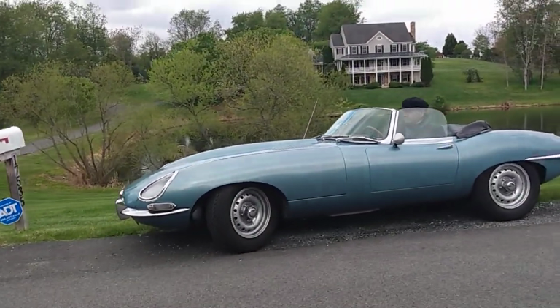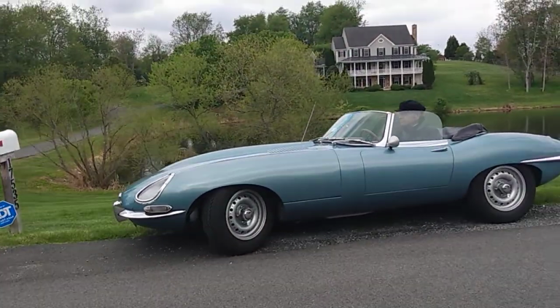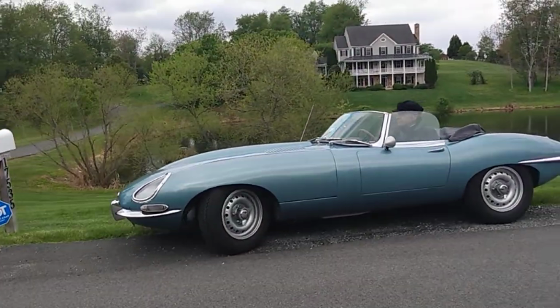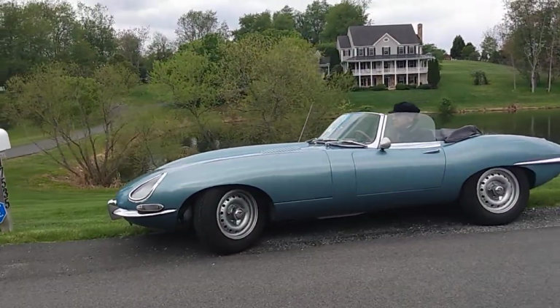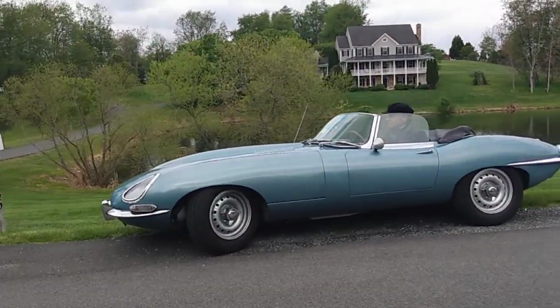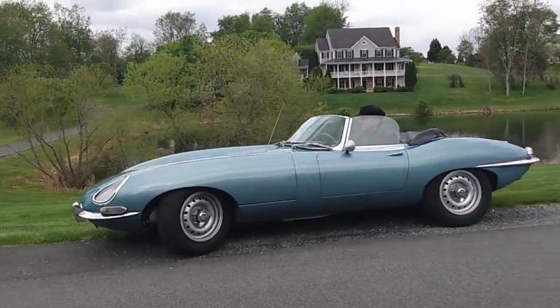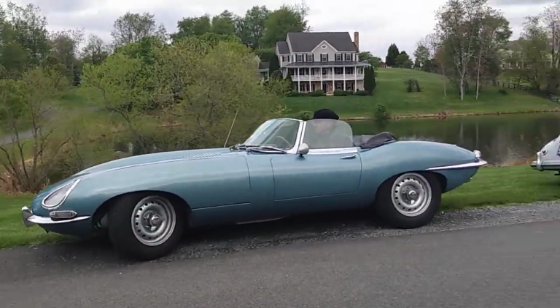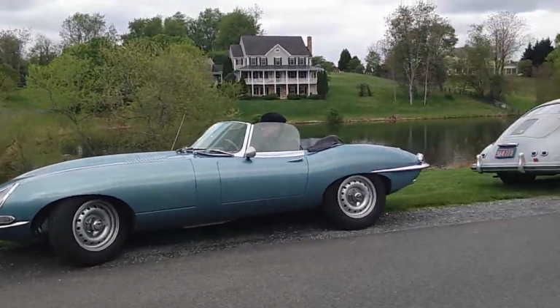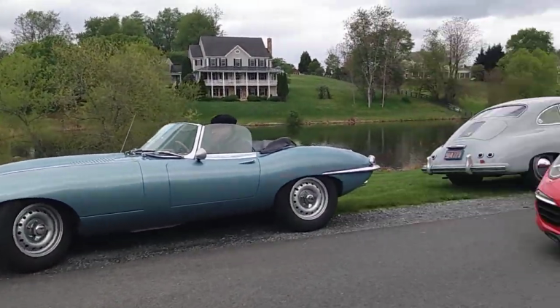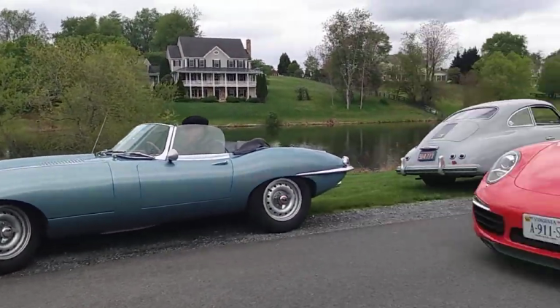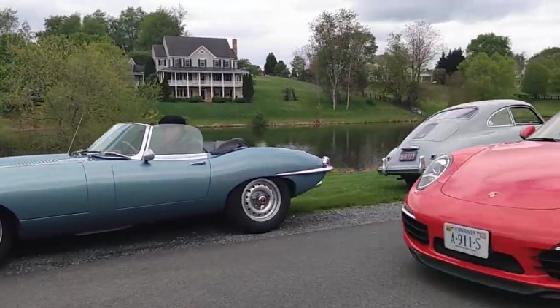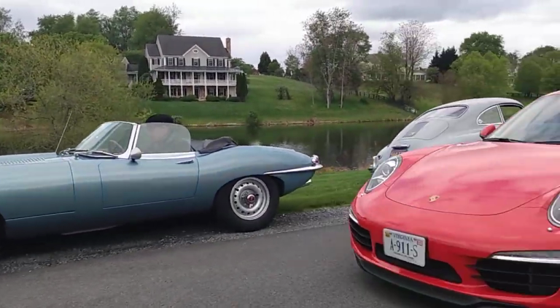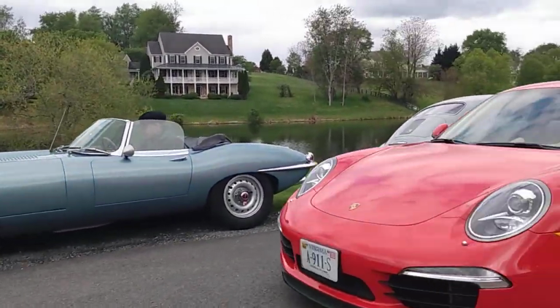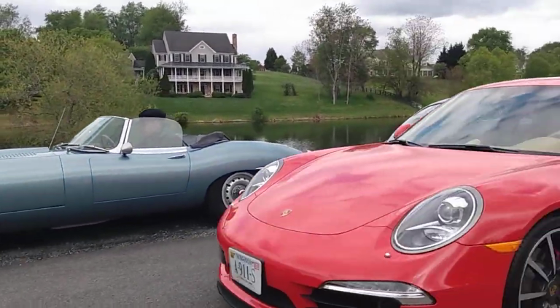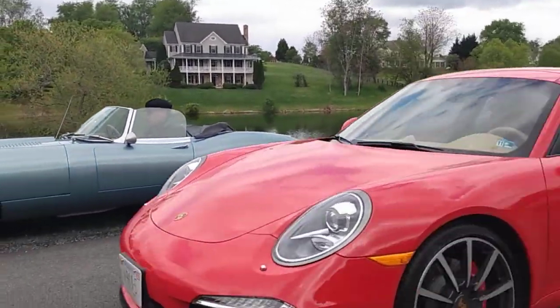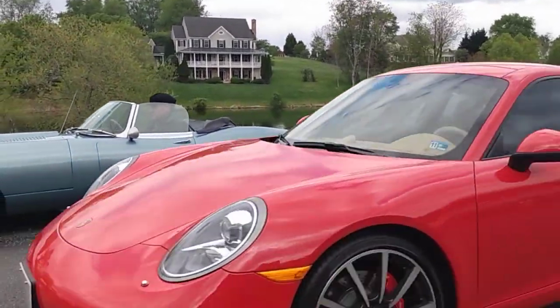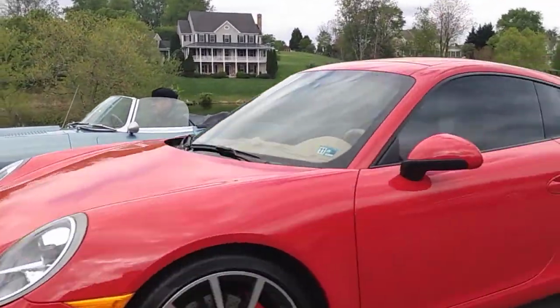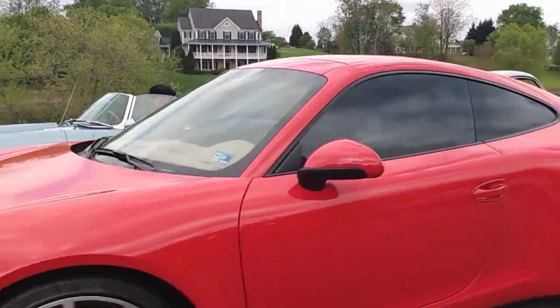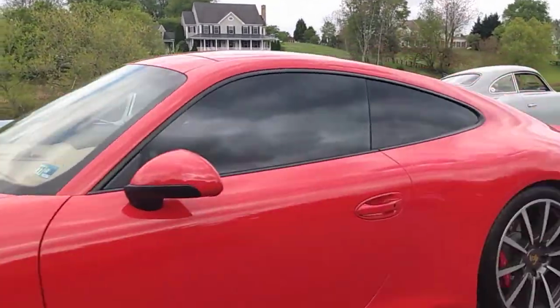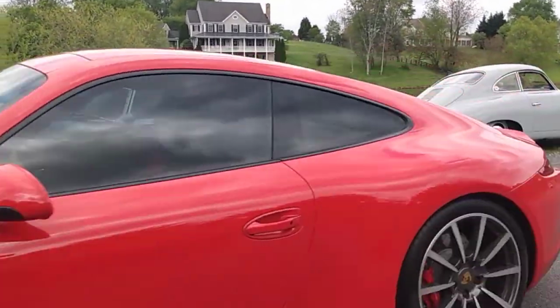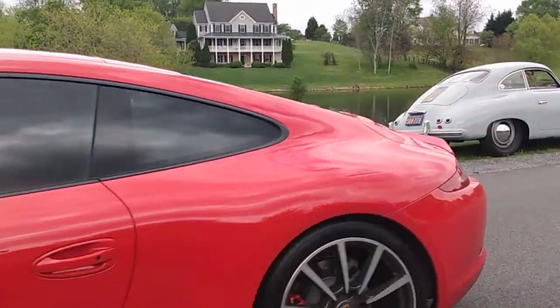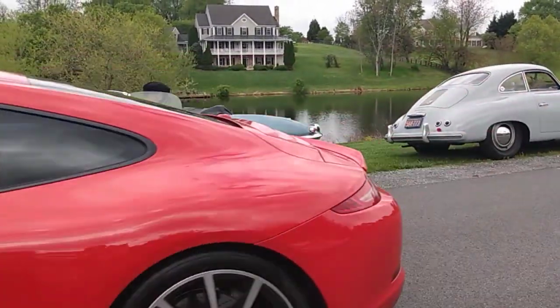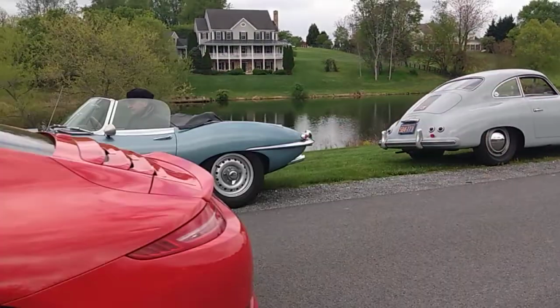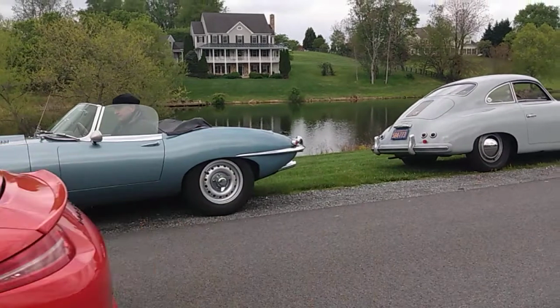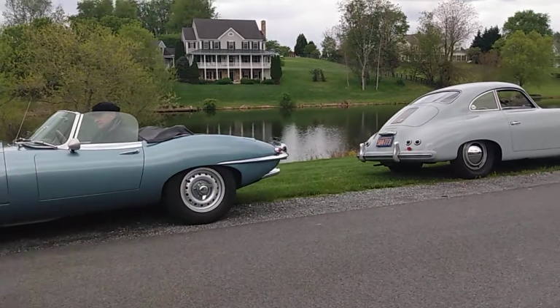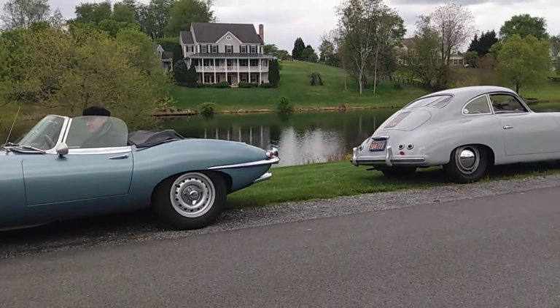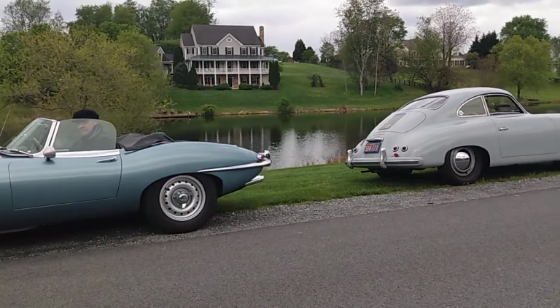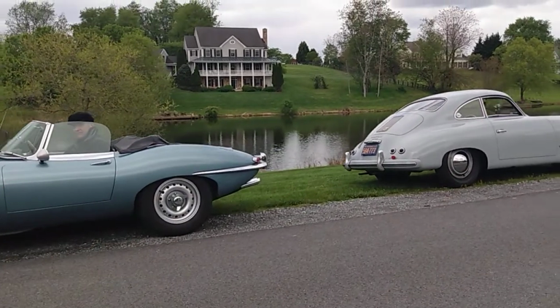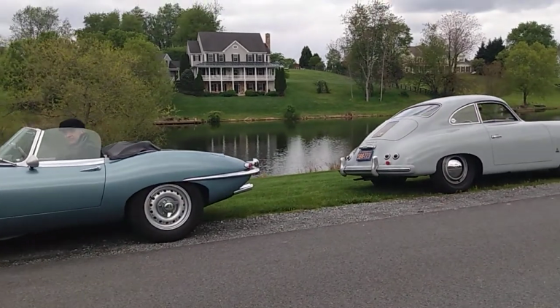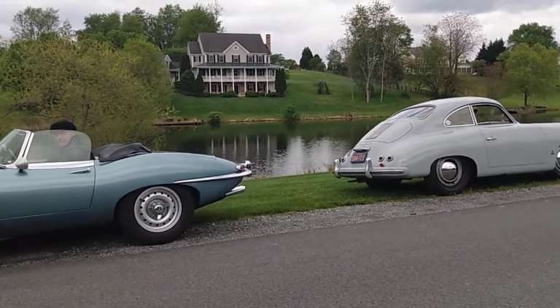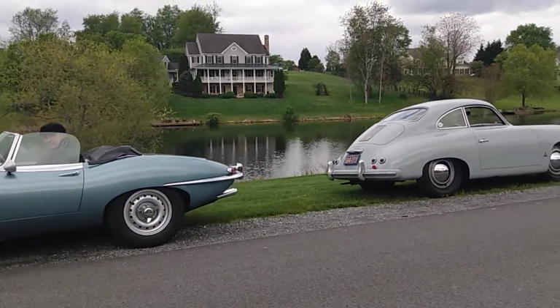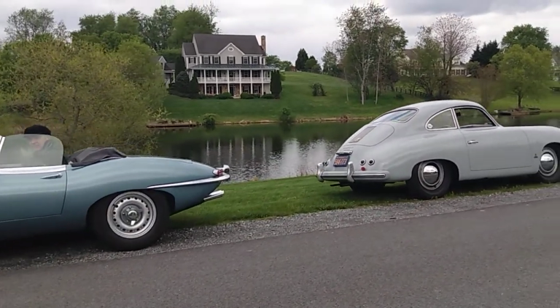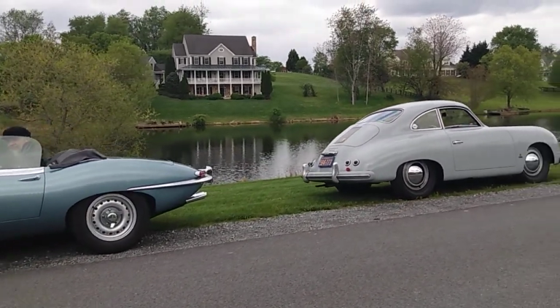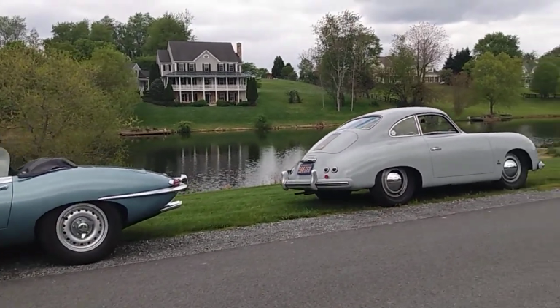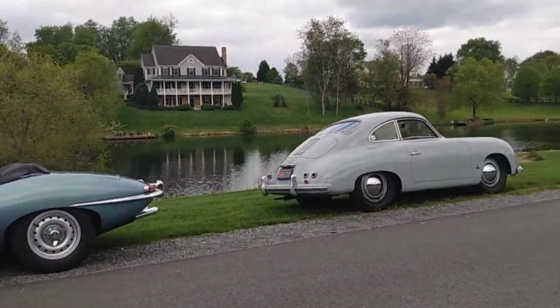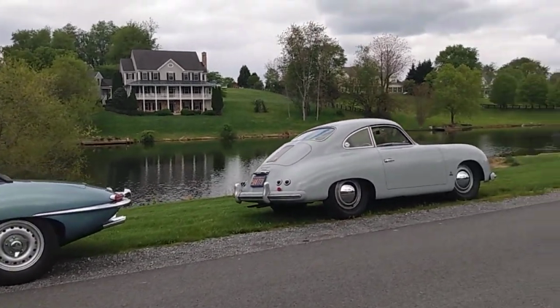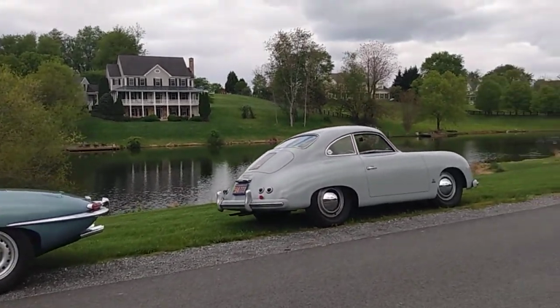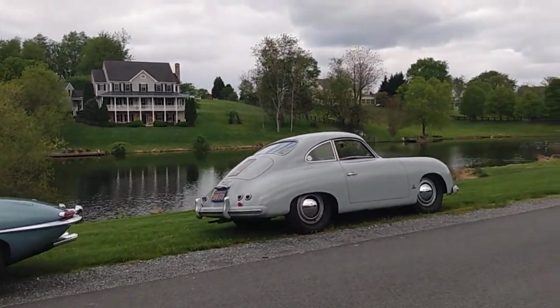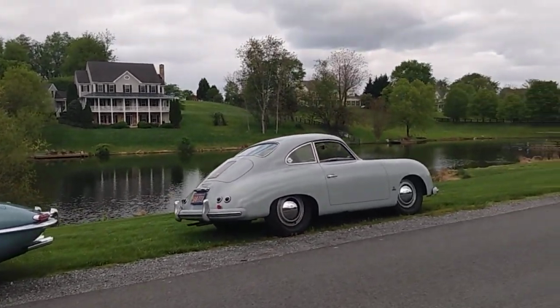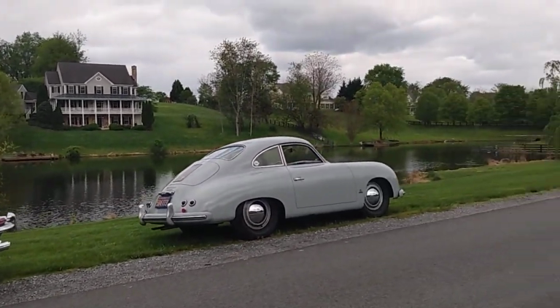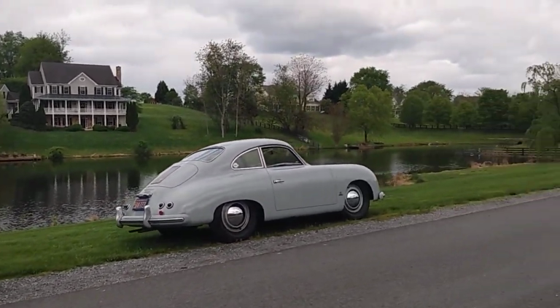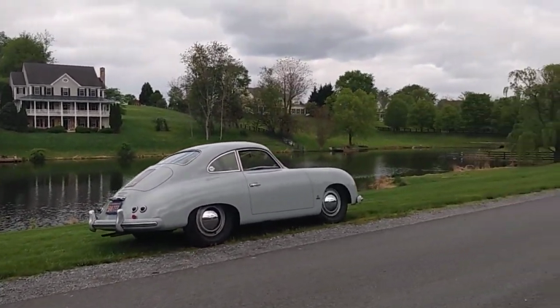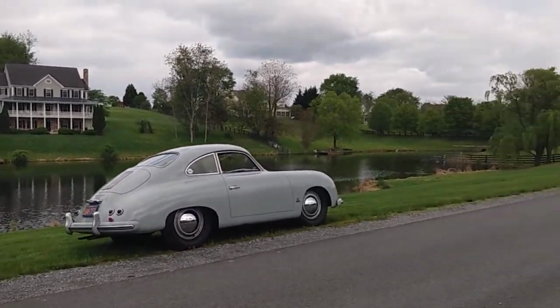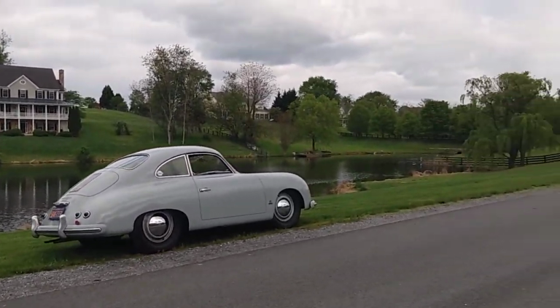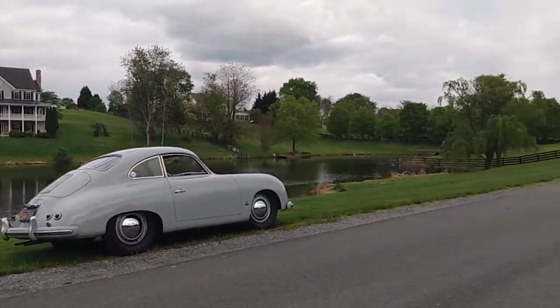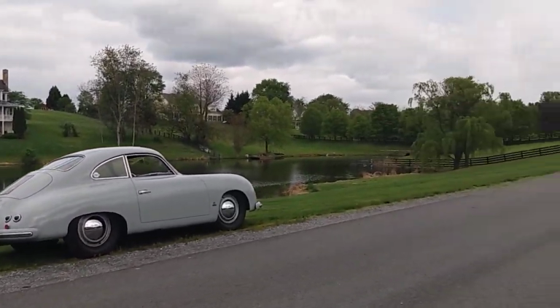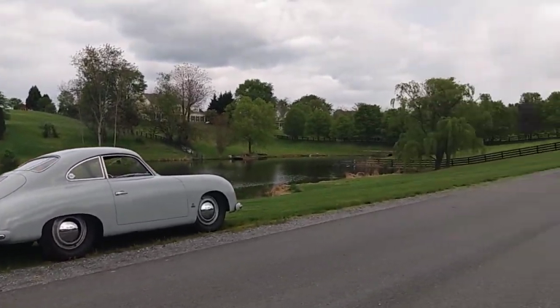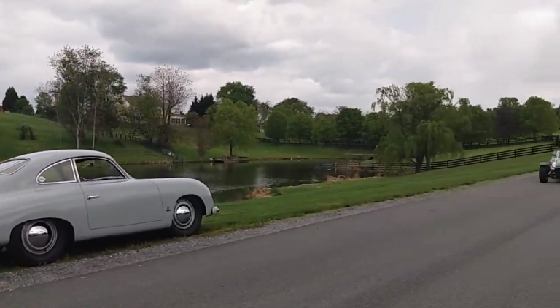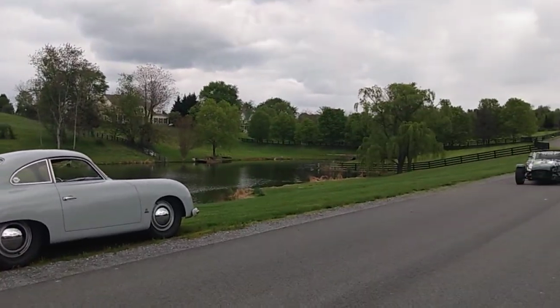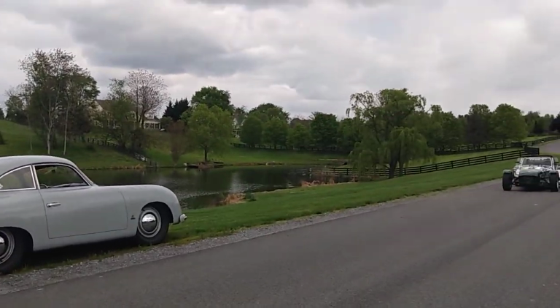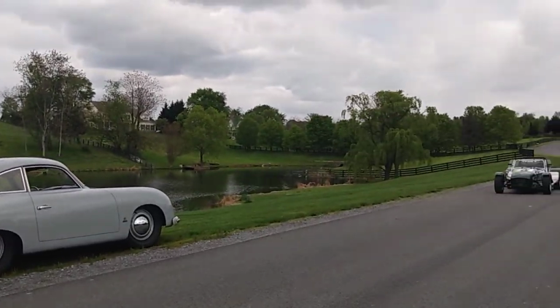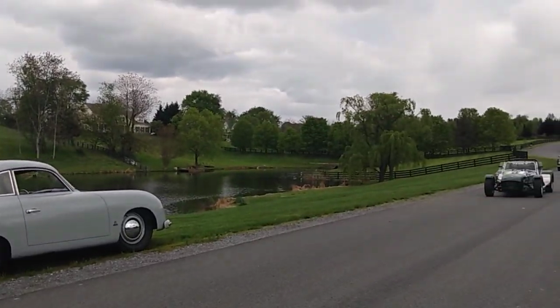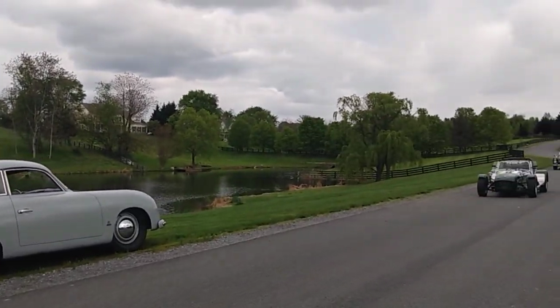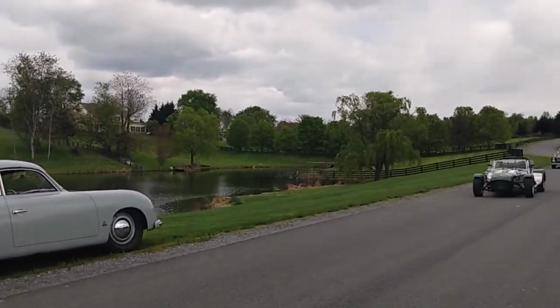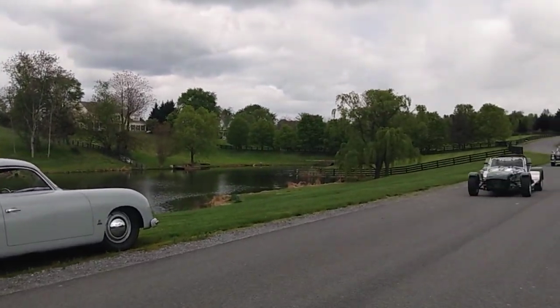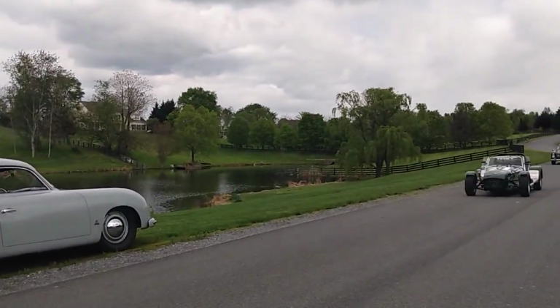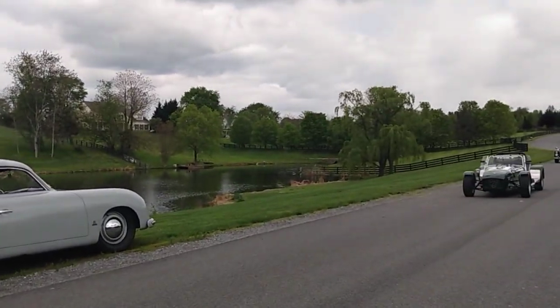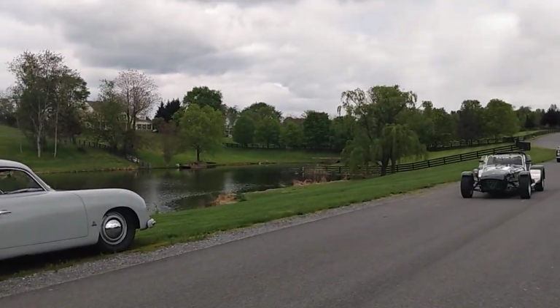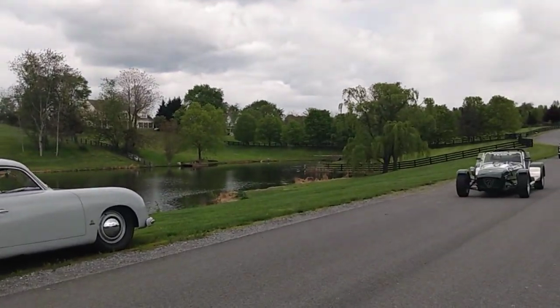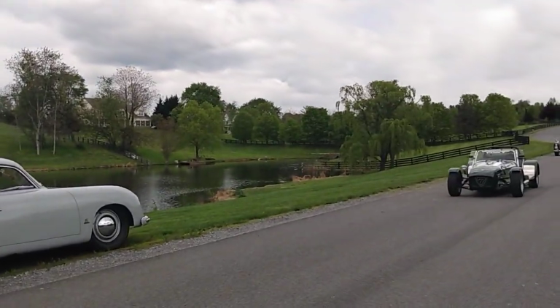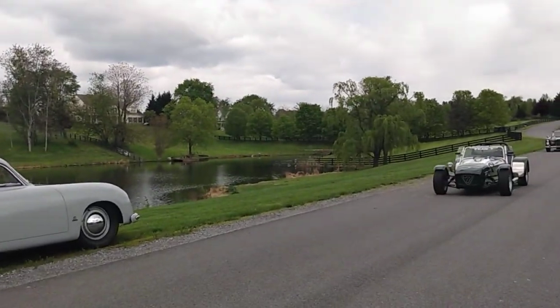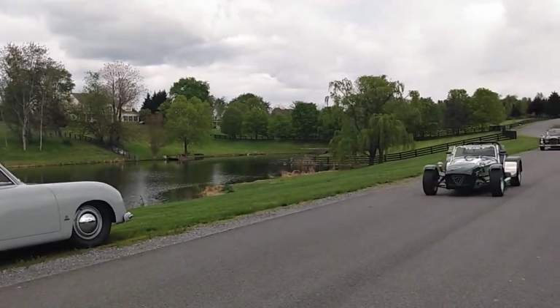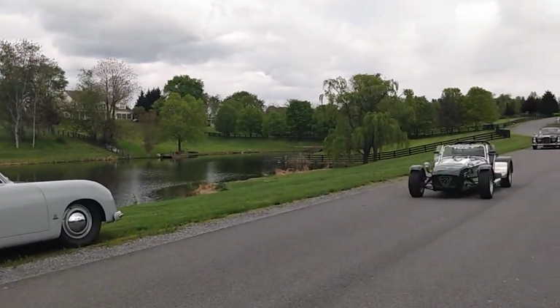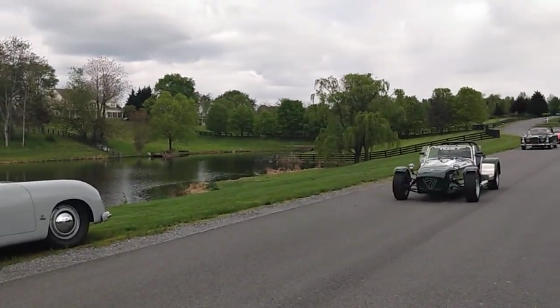Impromptu COVID-19 gathering of car freaks.